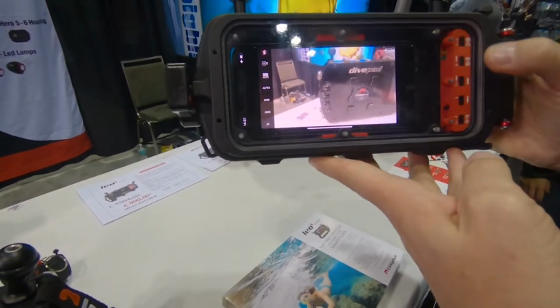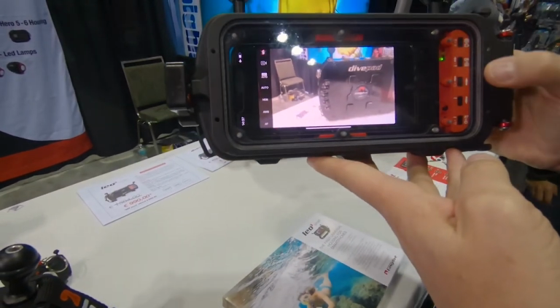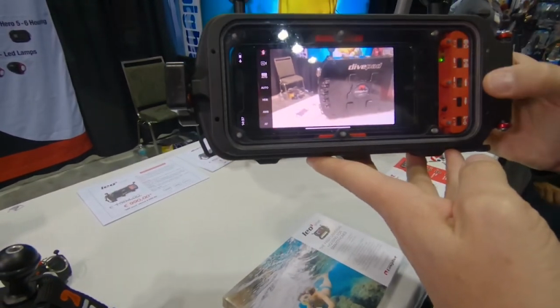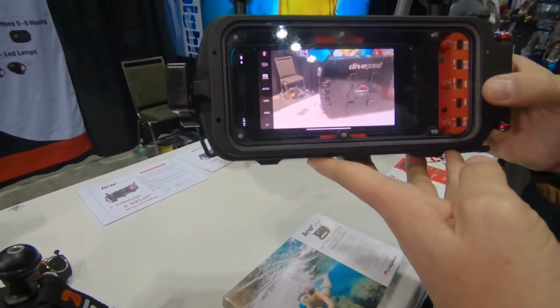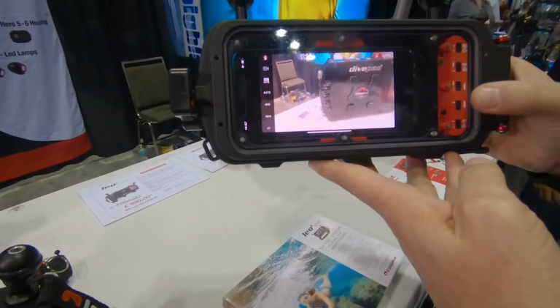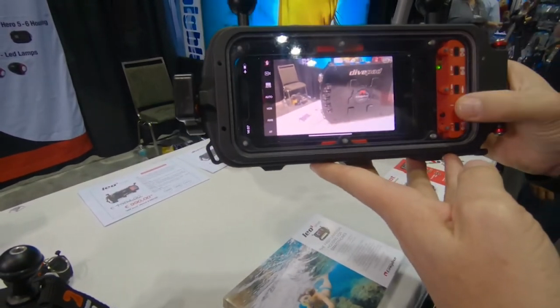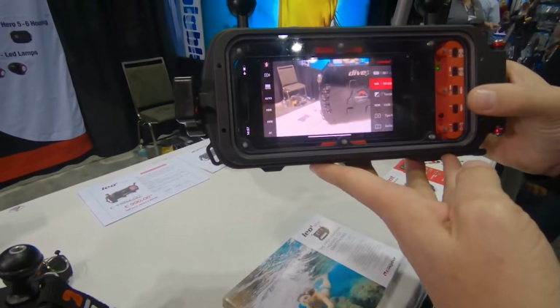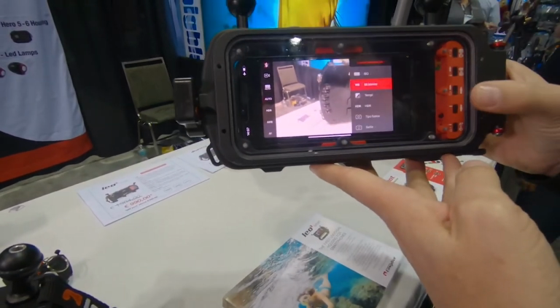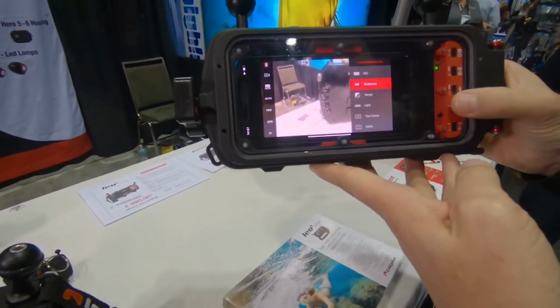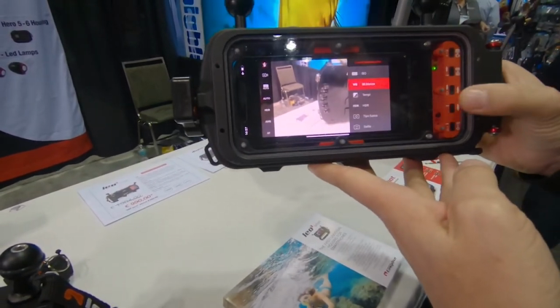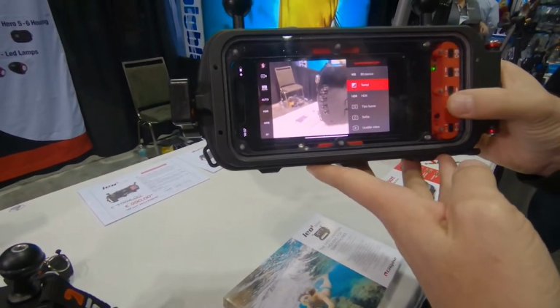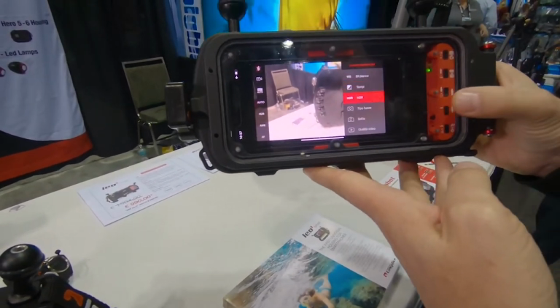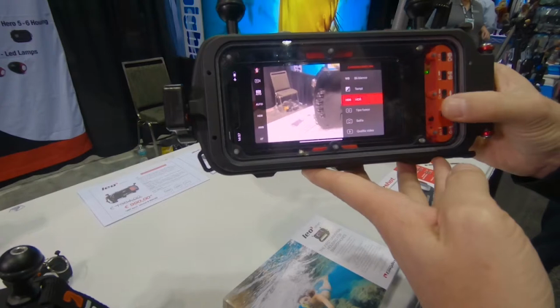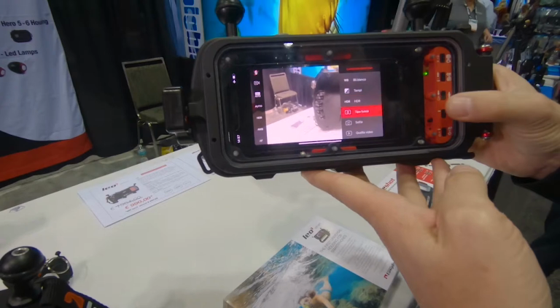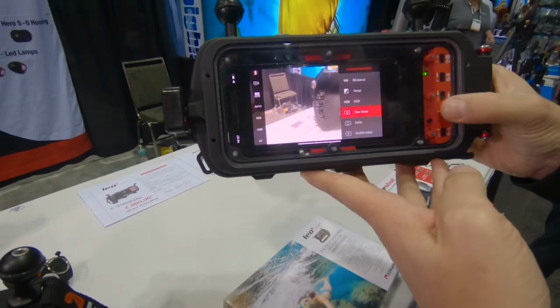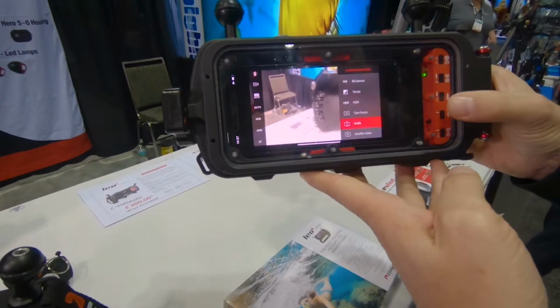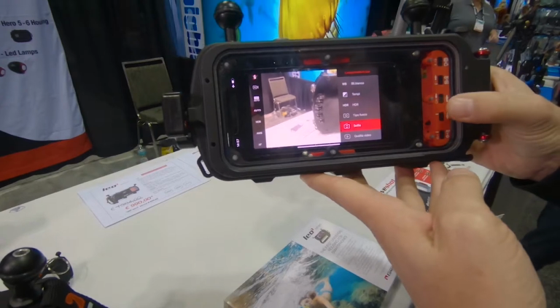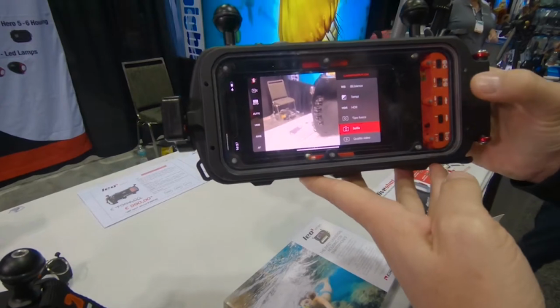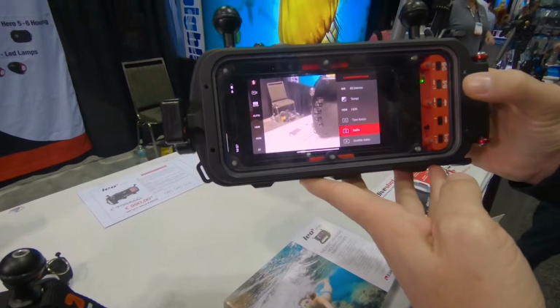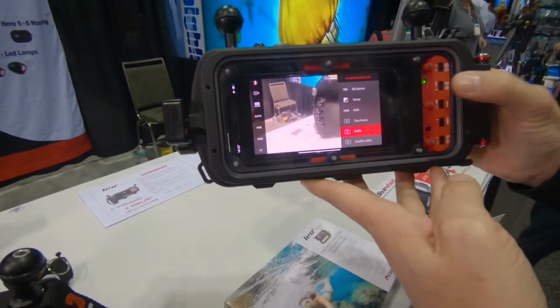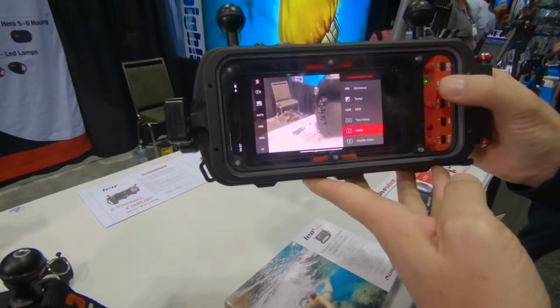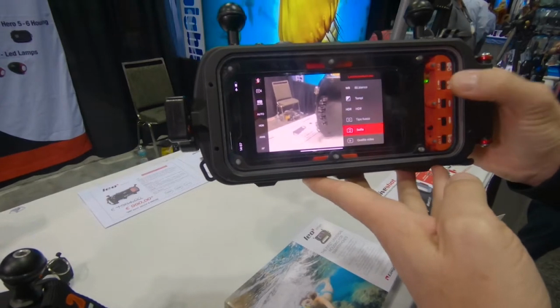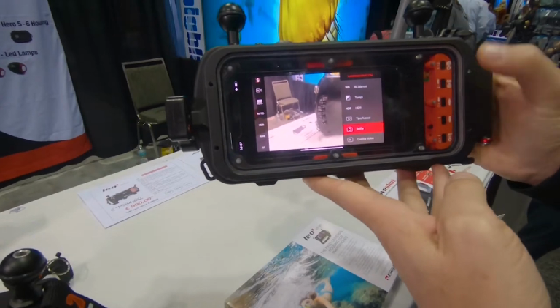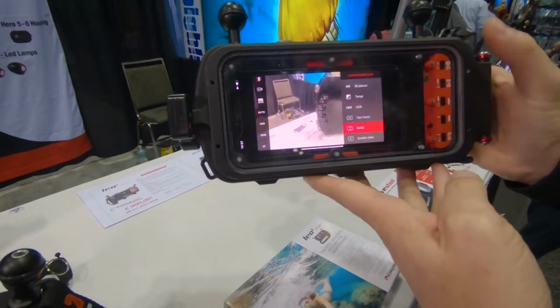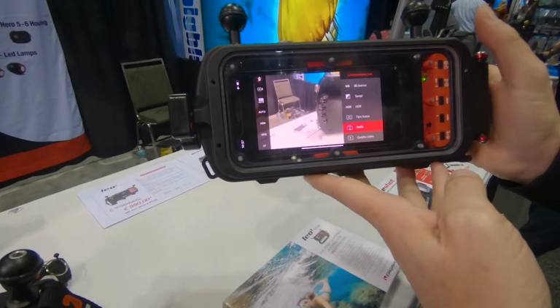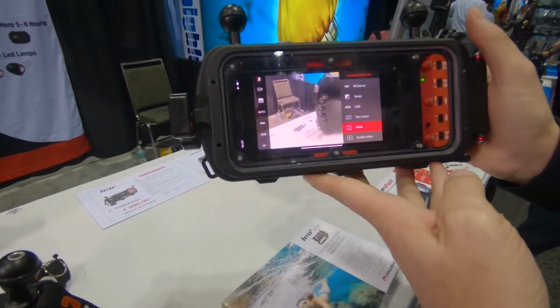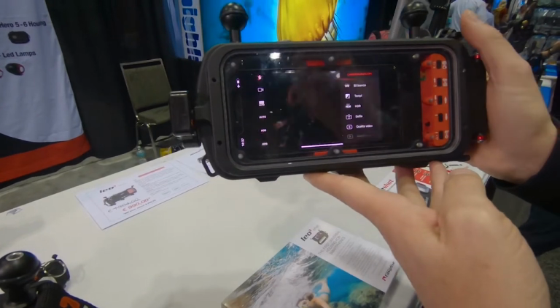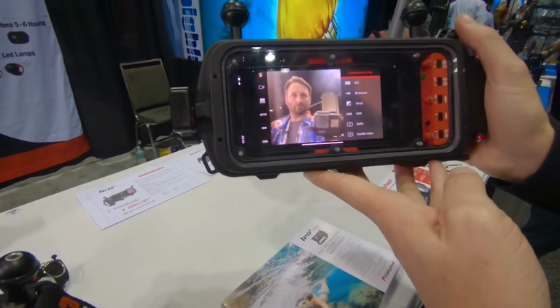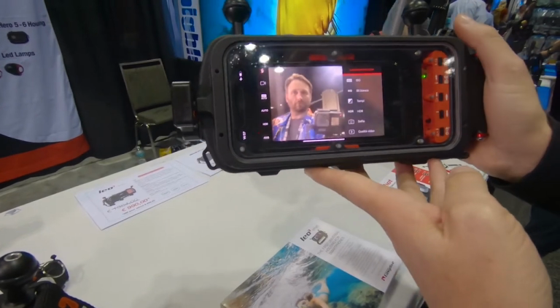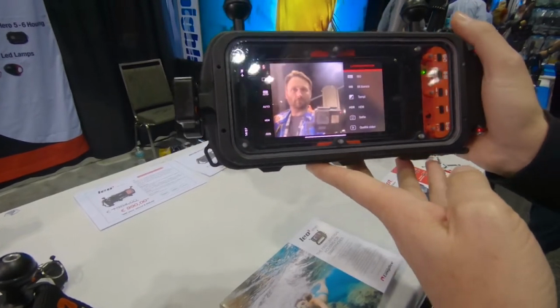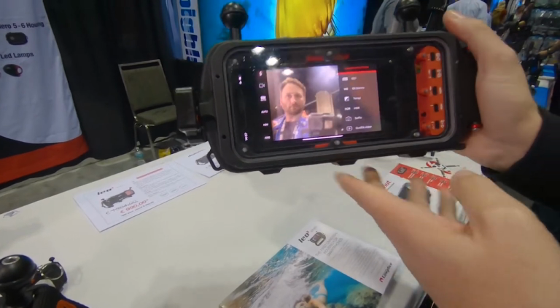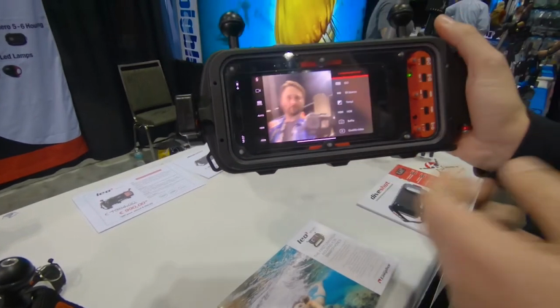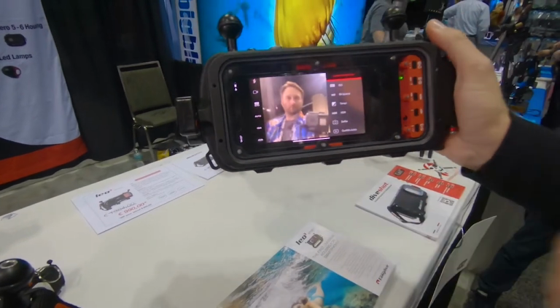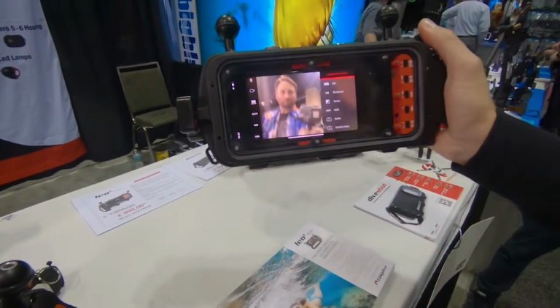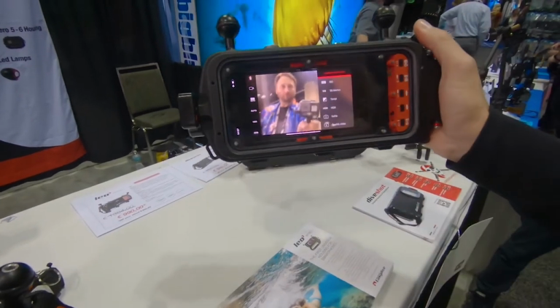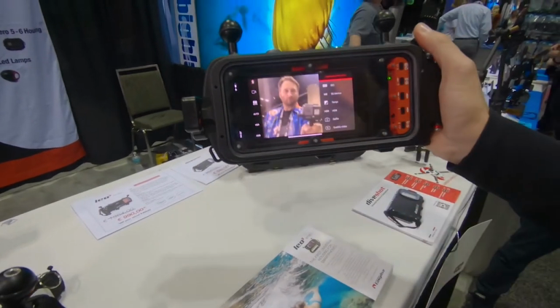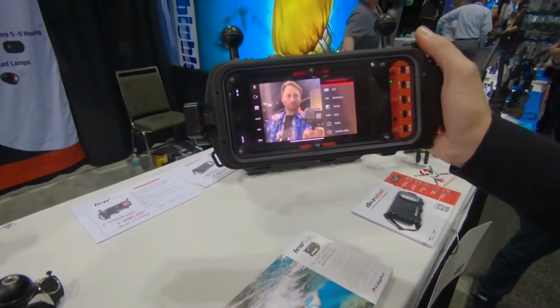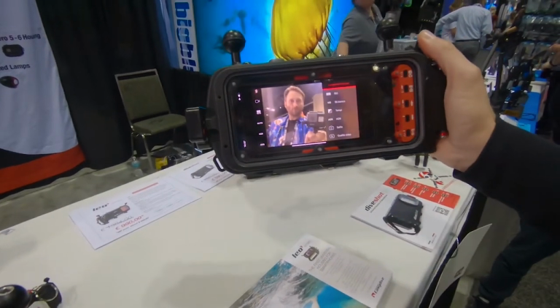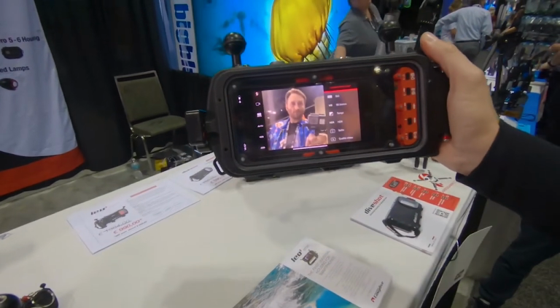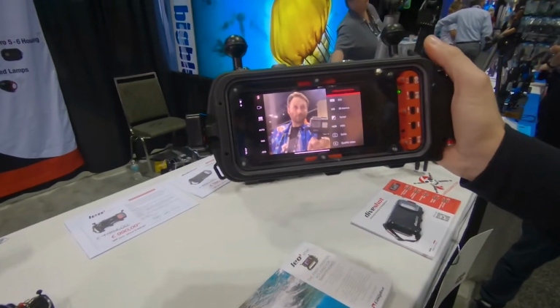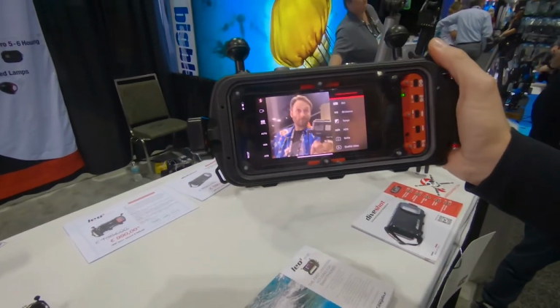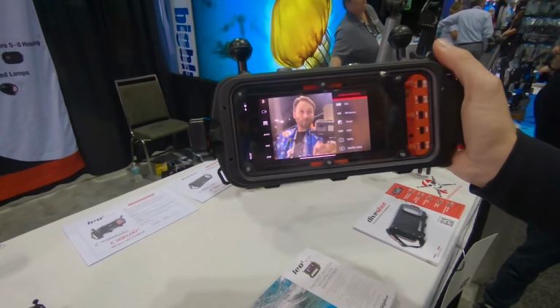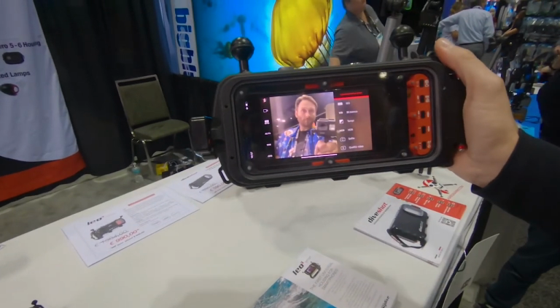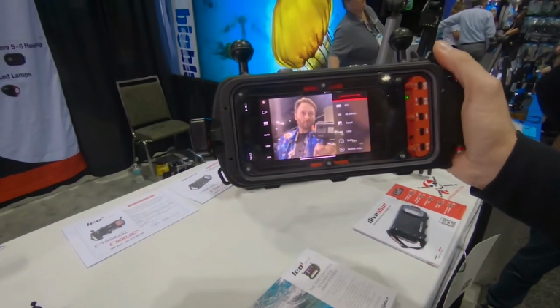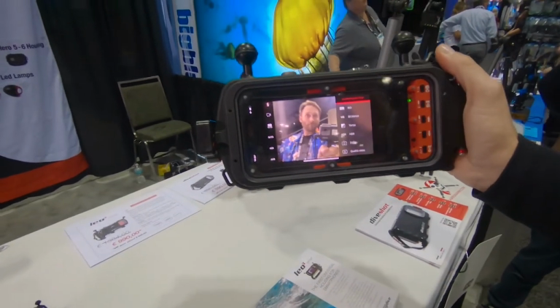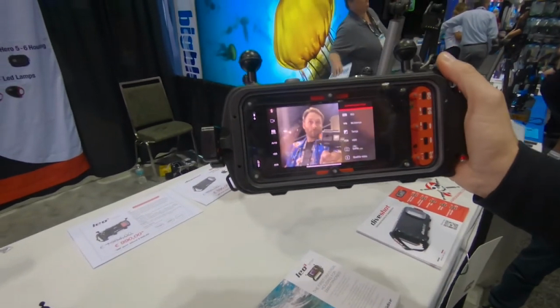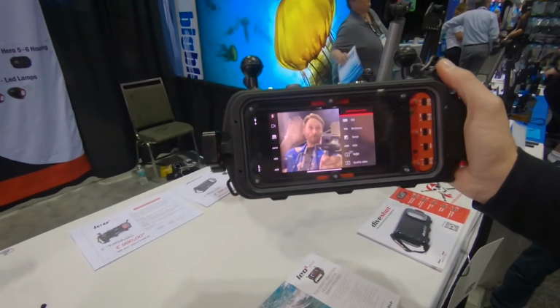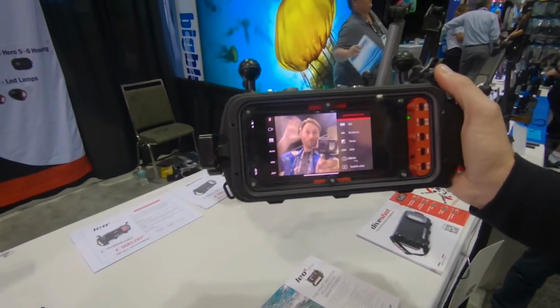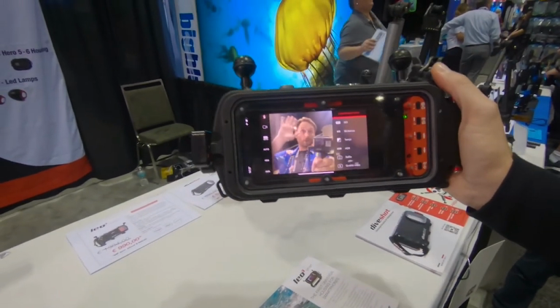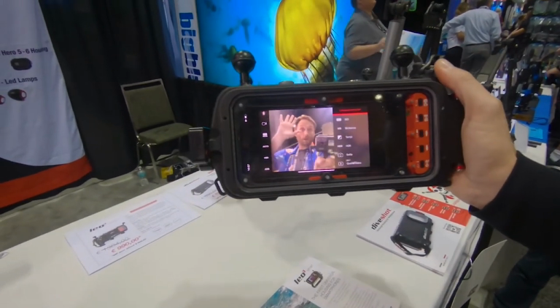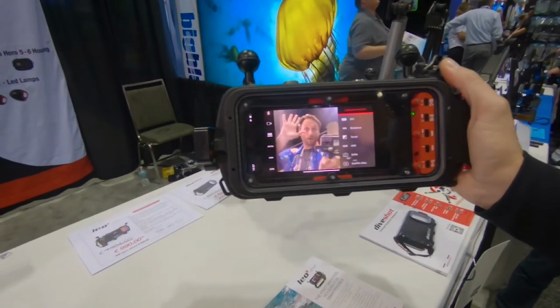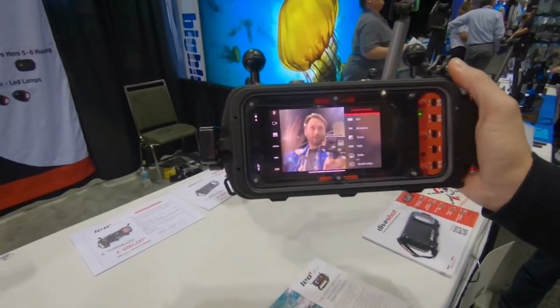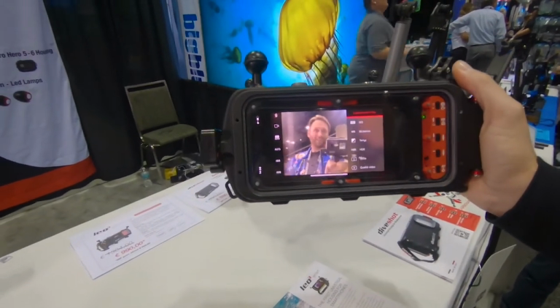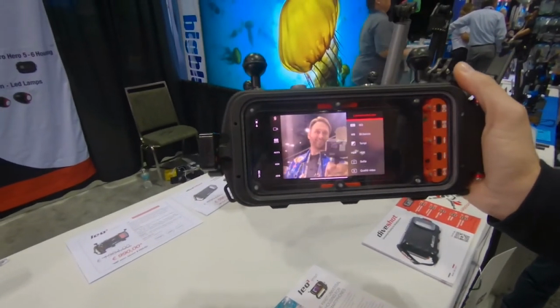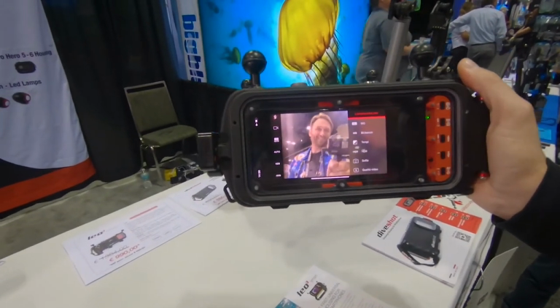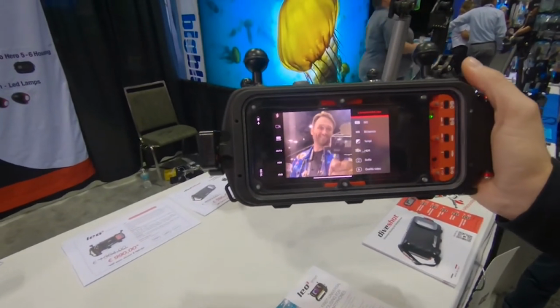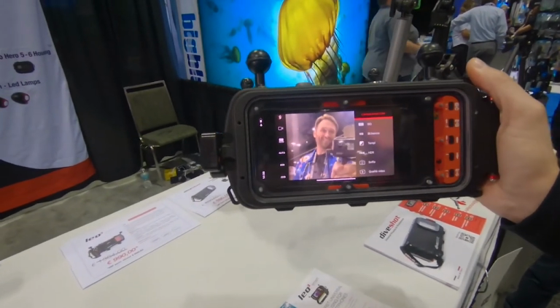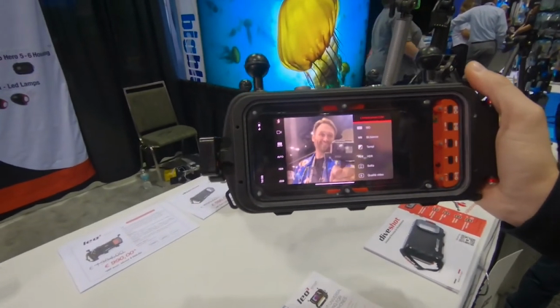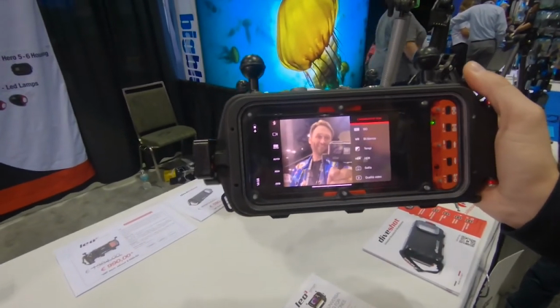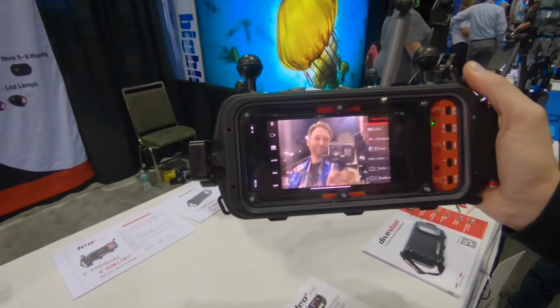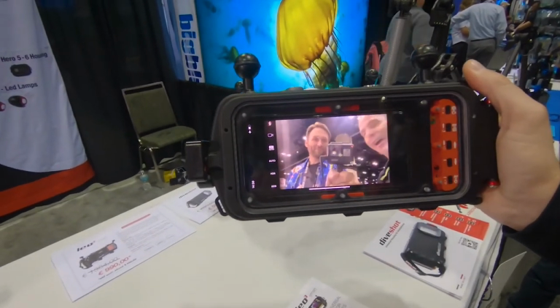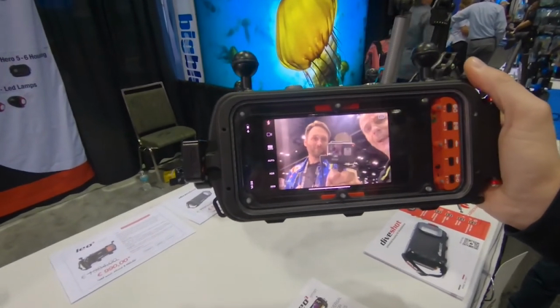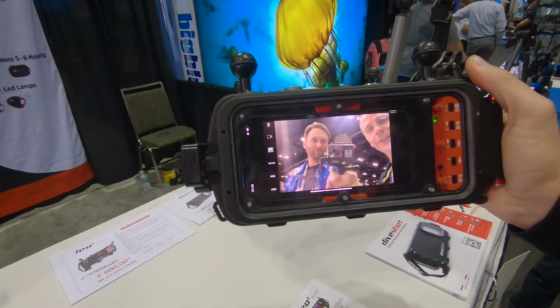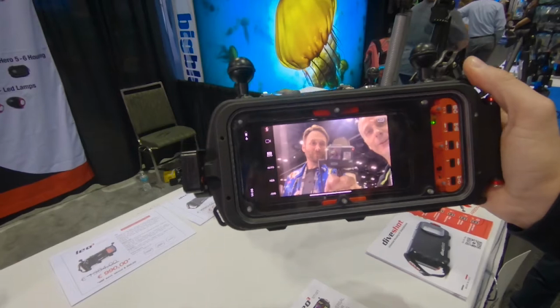Or I can go back, go into selfie mode — and there is Andrew.